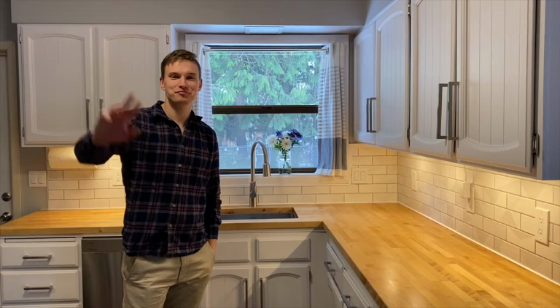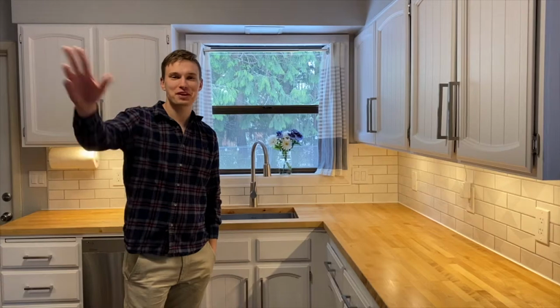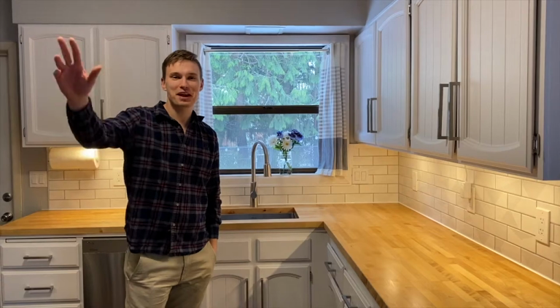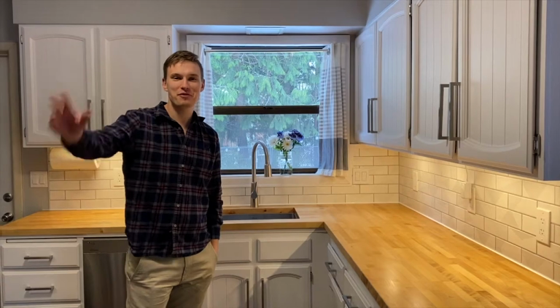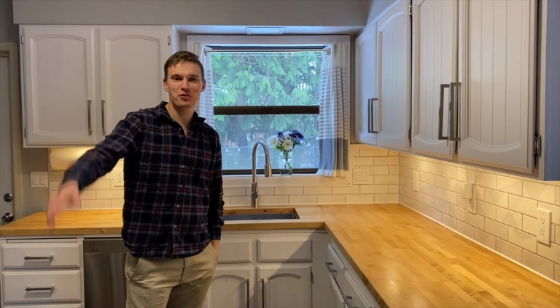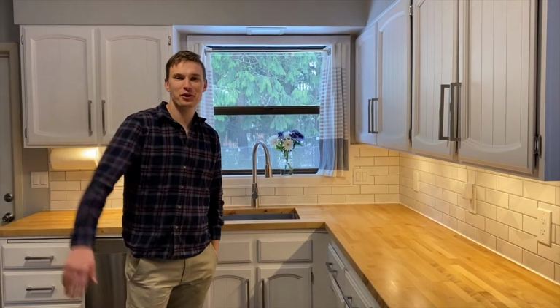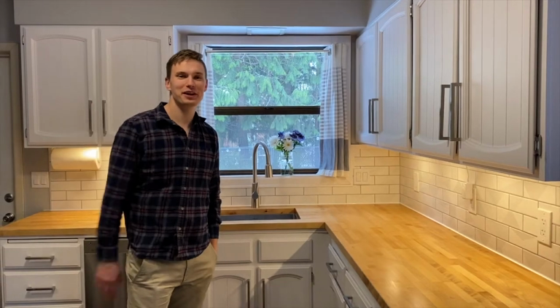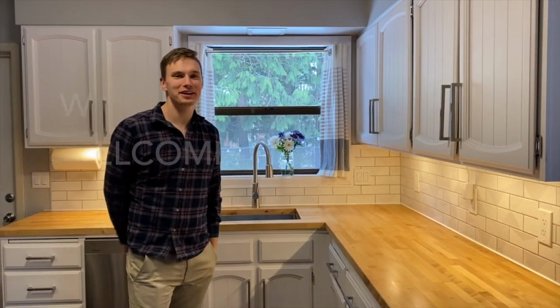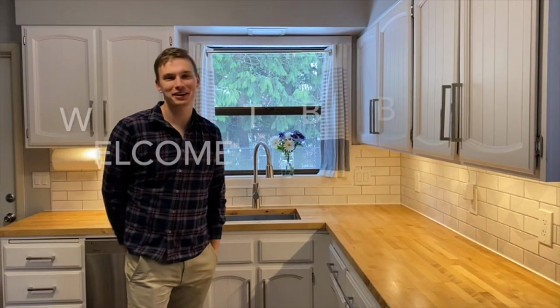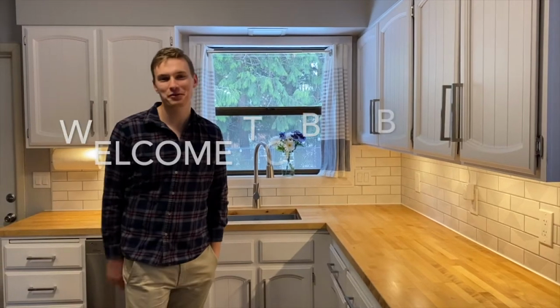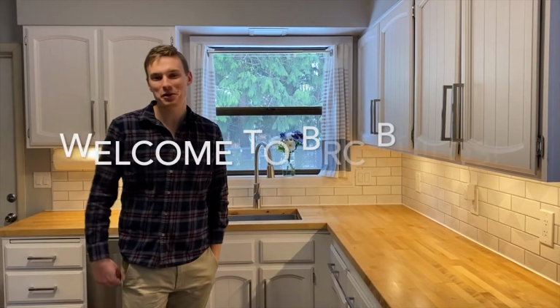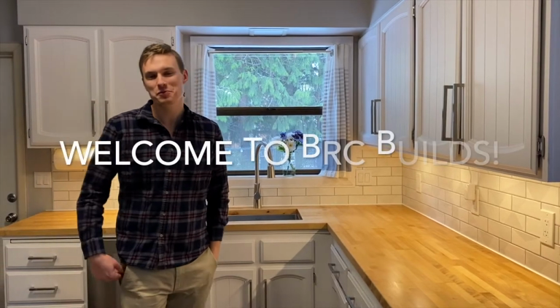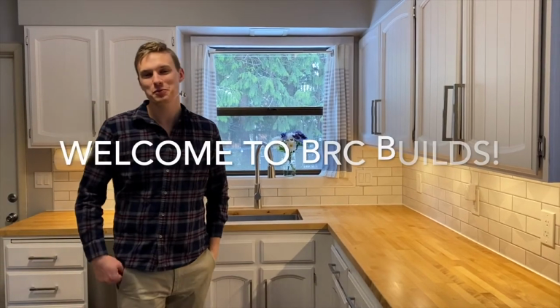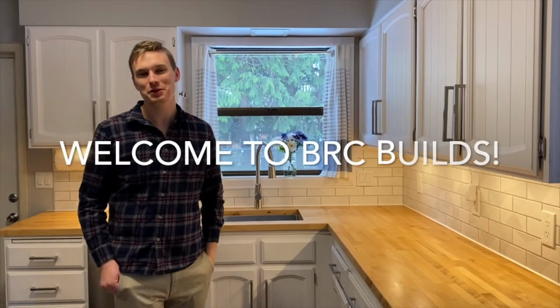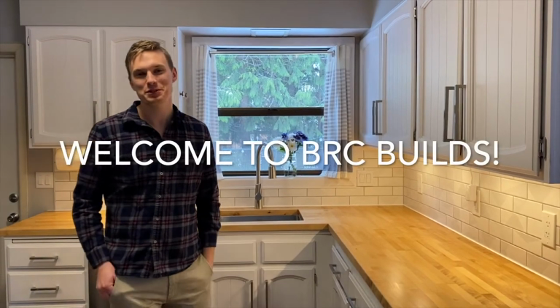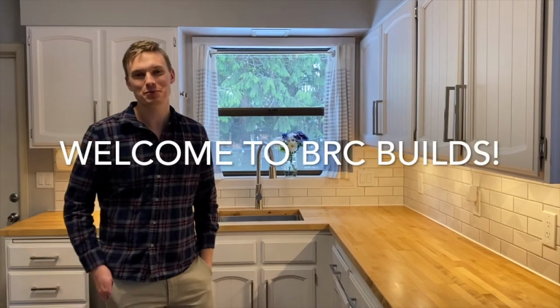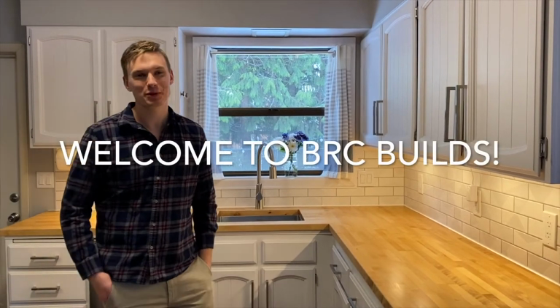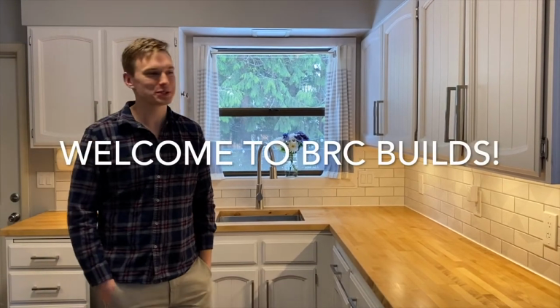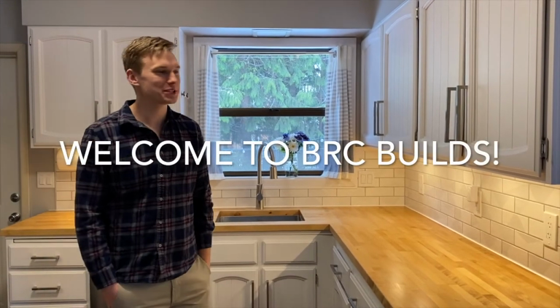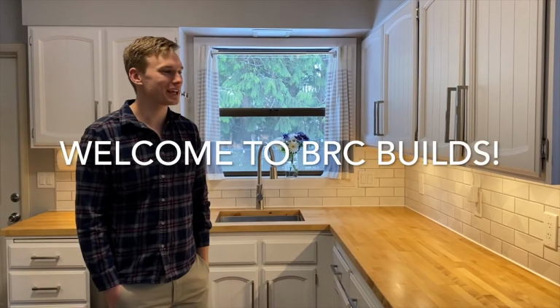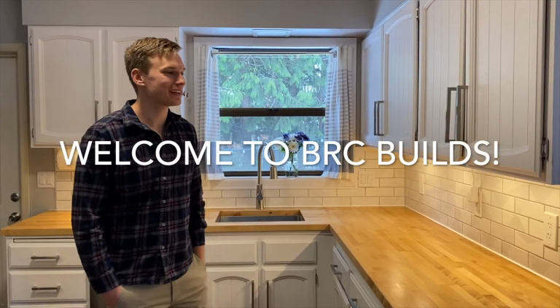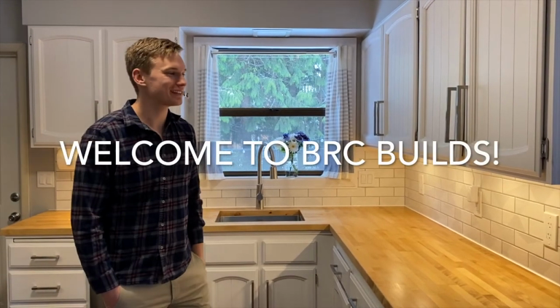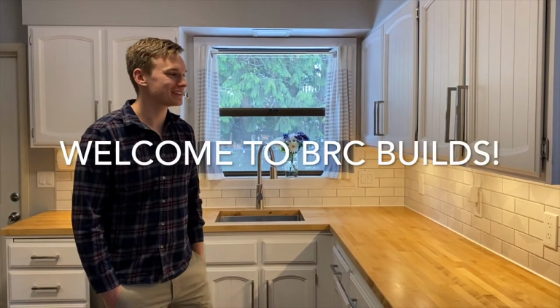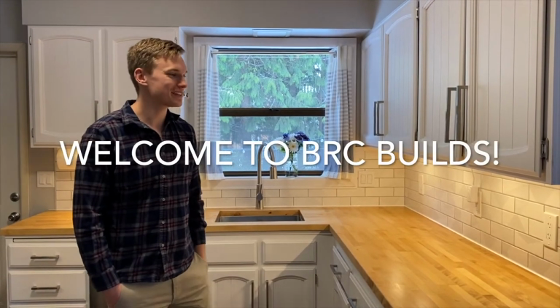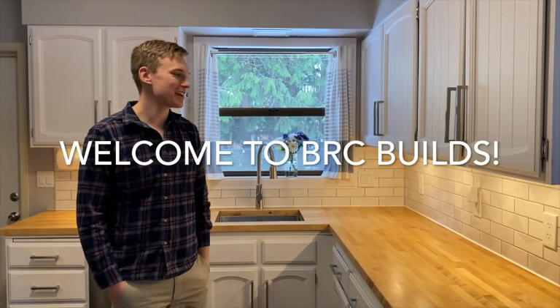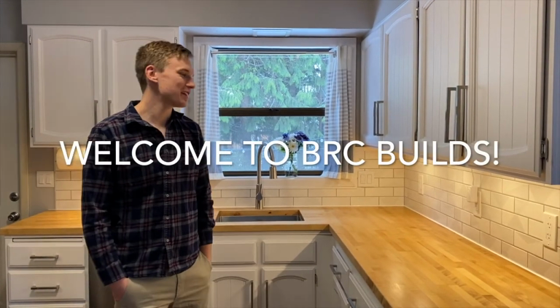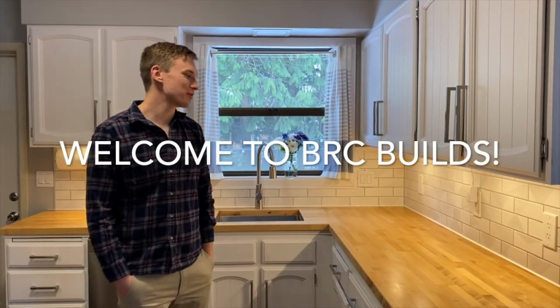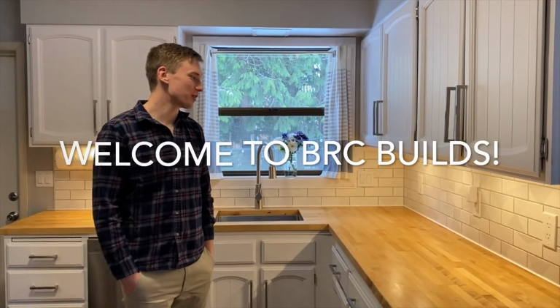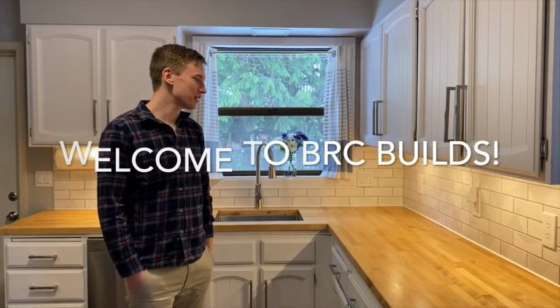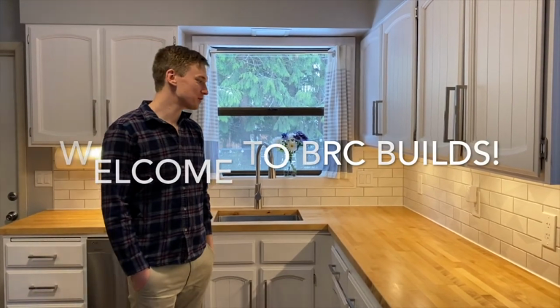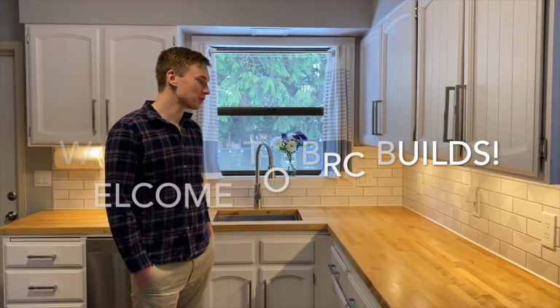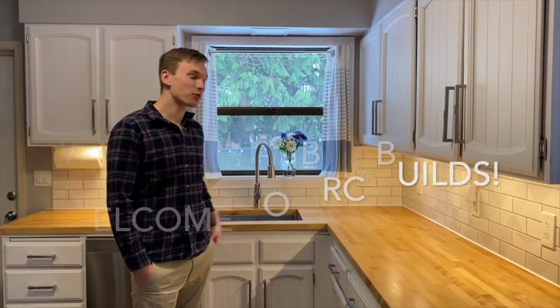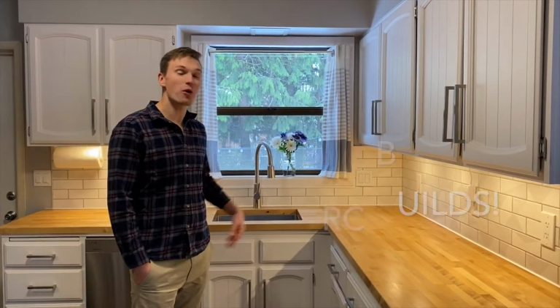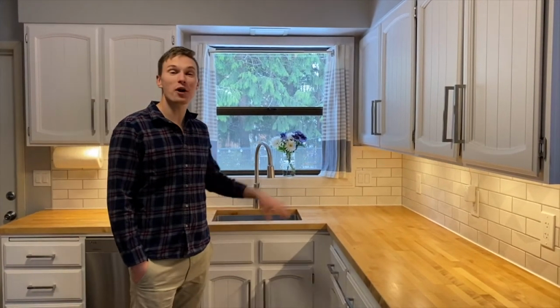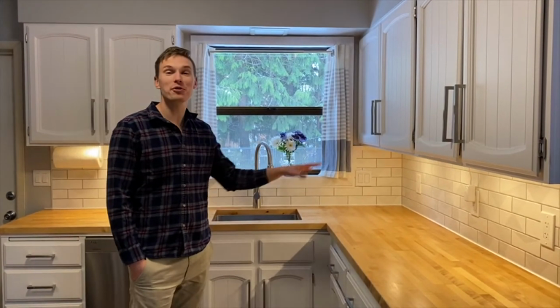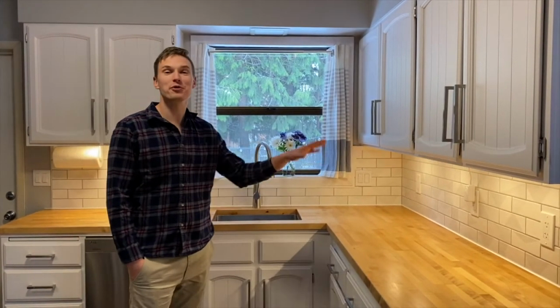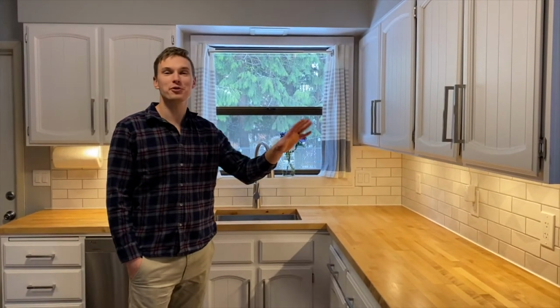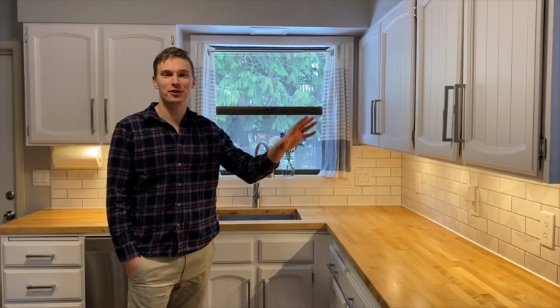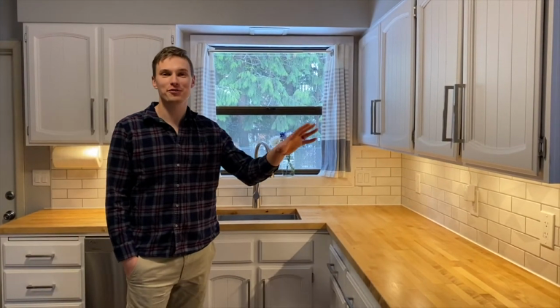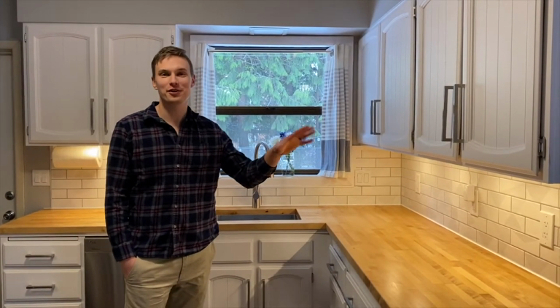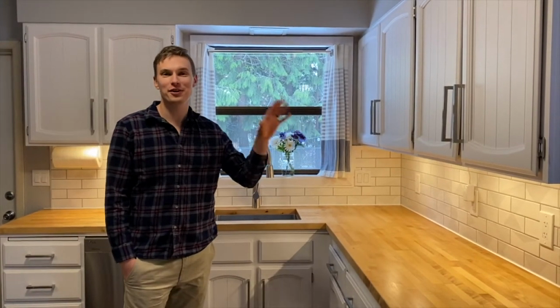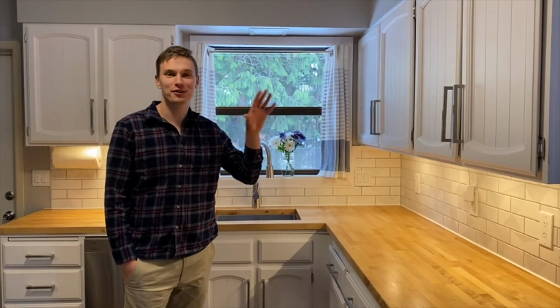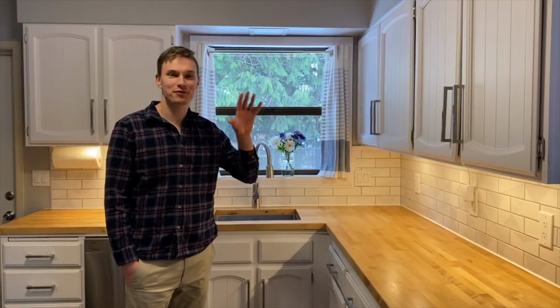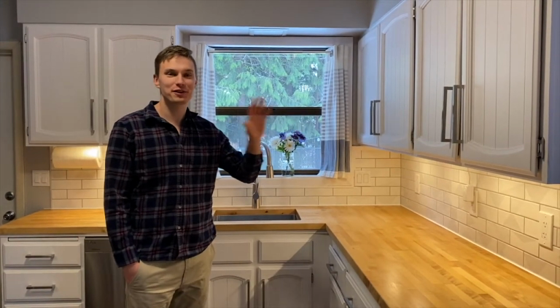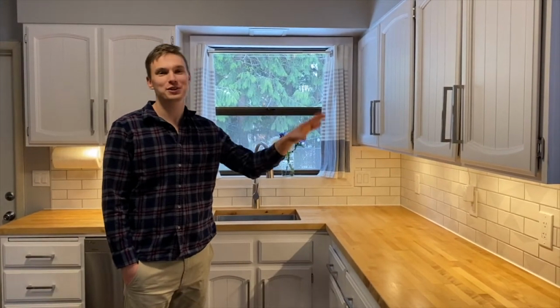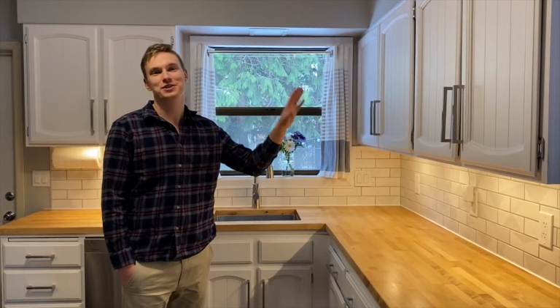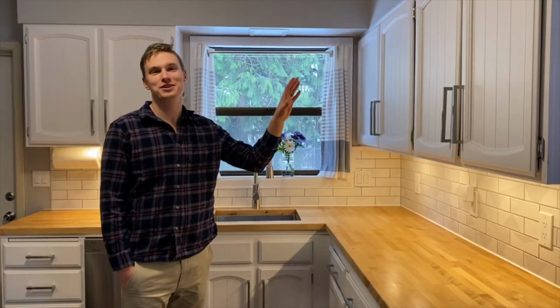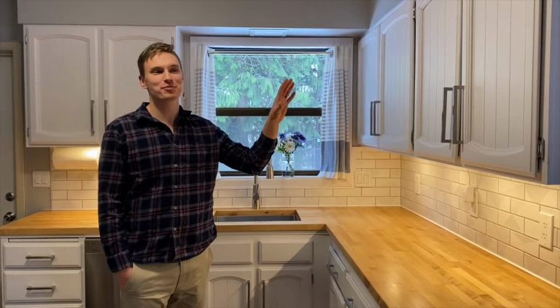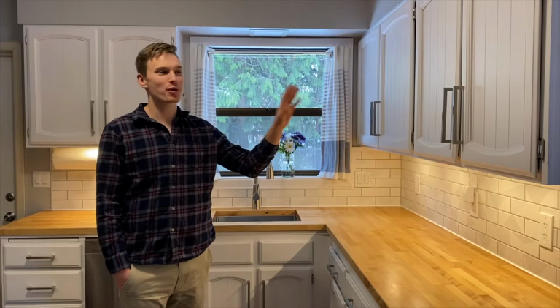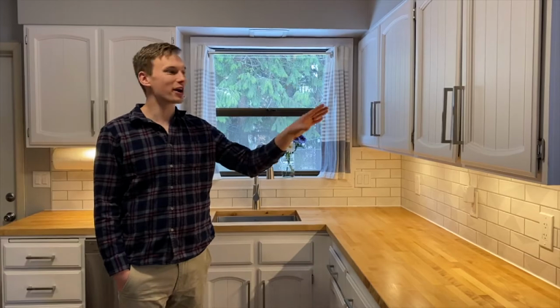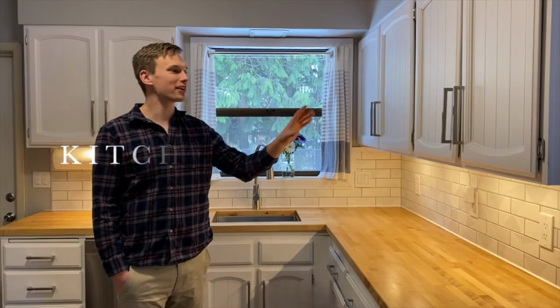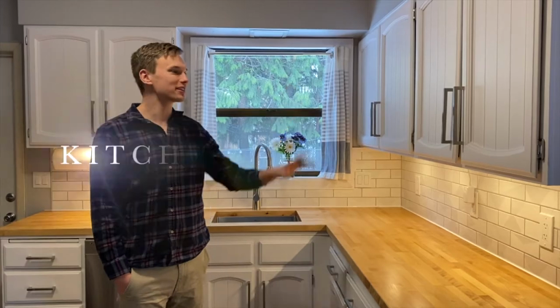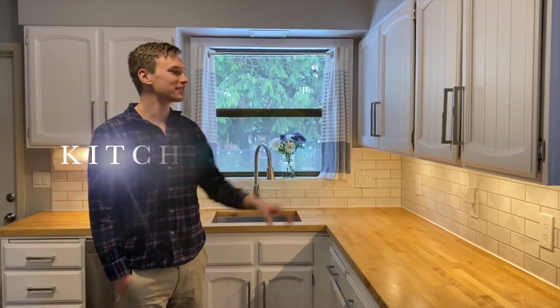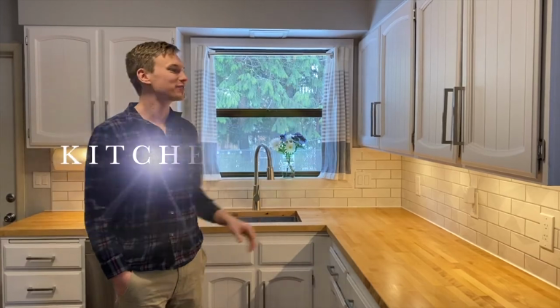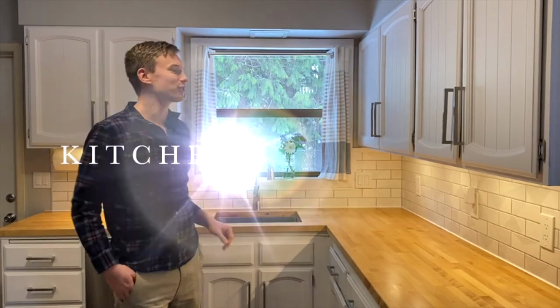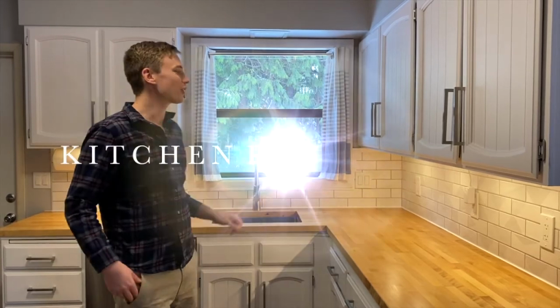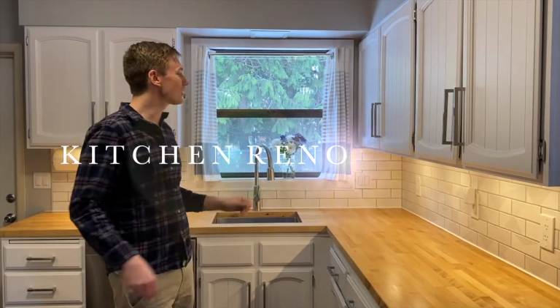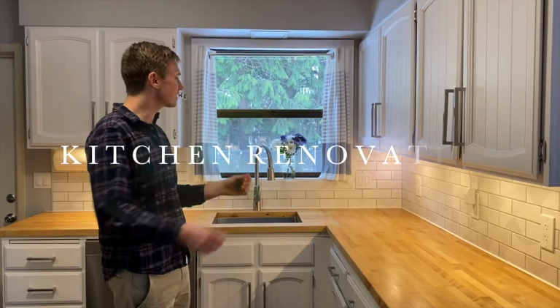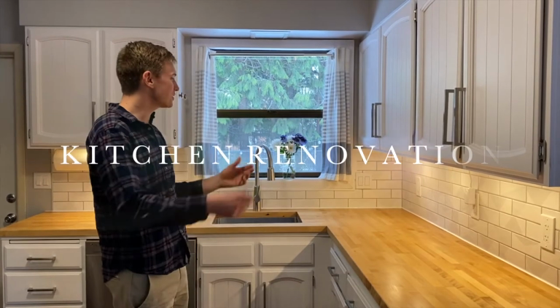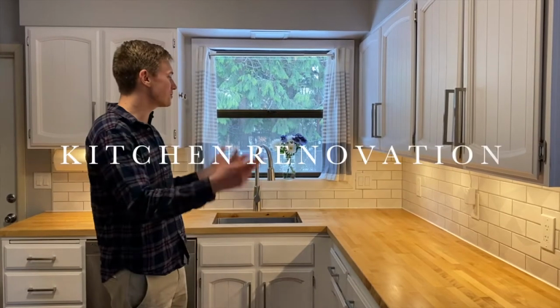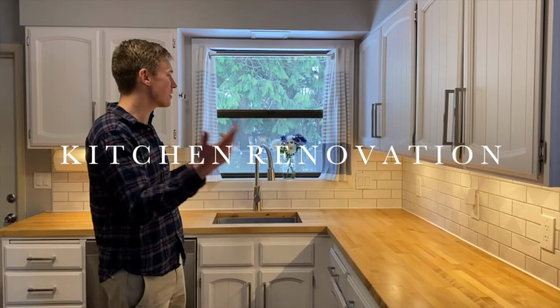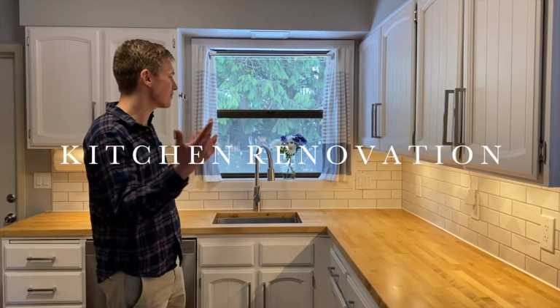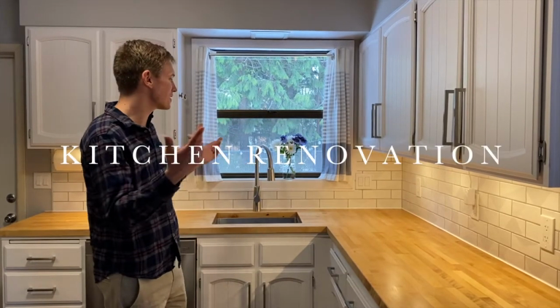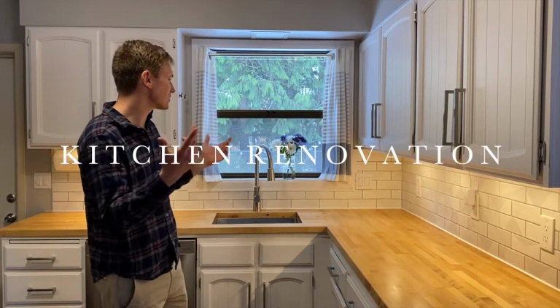Hey everyone, welcome to BRC Builds again. Today I want to do a little walkthrough of the finished product for our kitchen renovation.